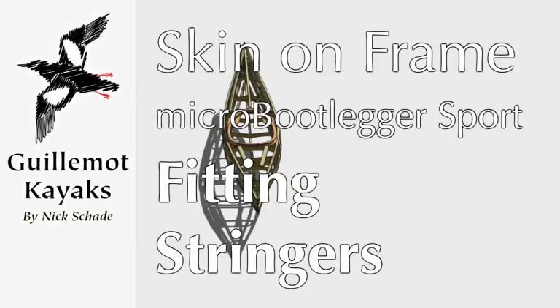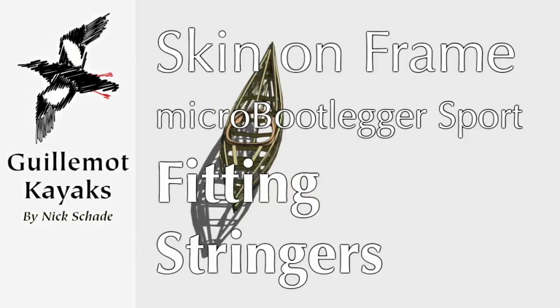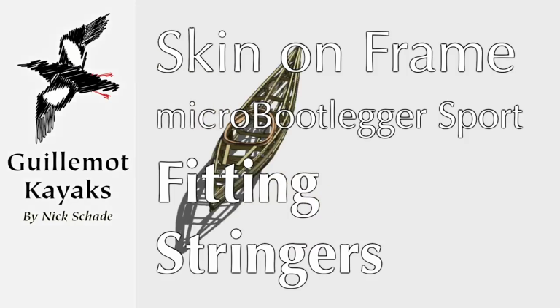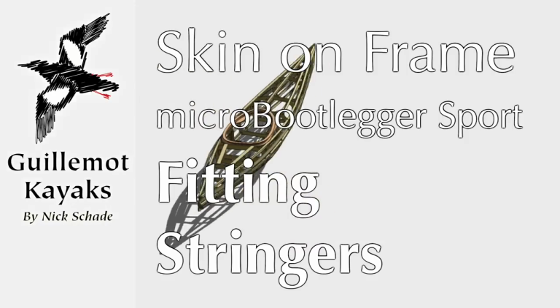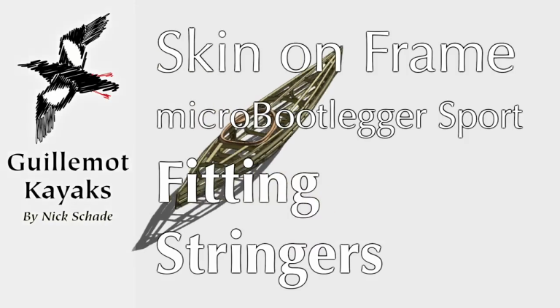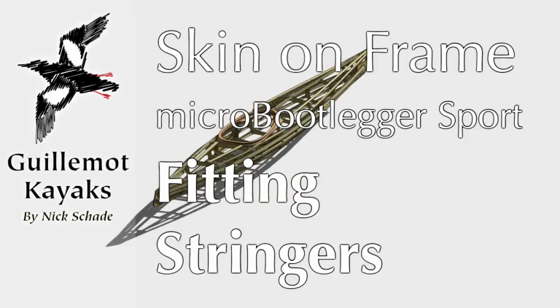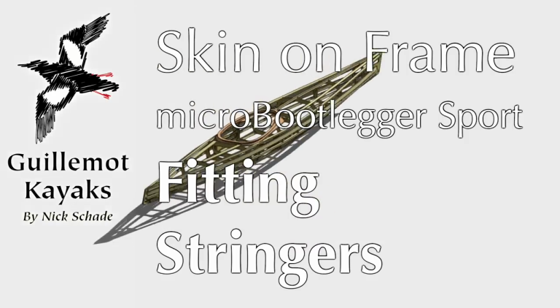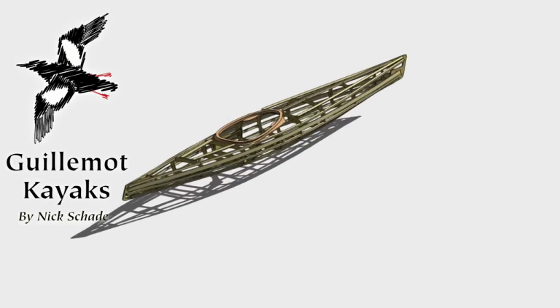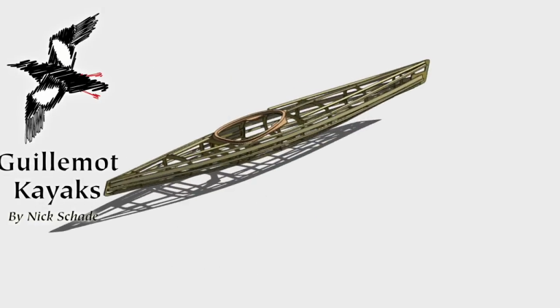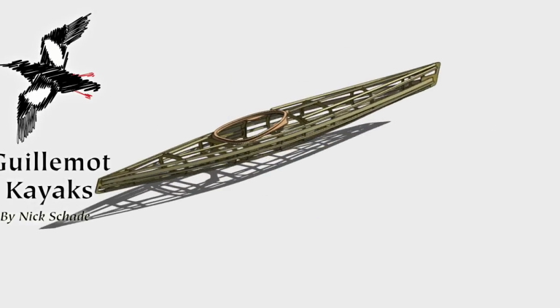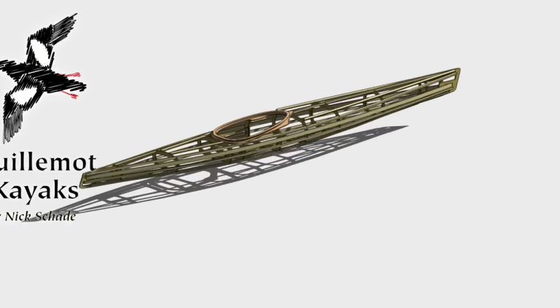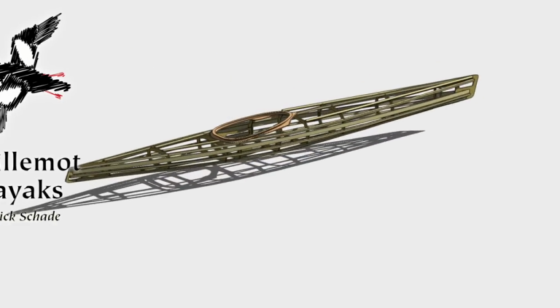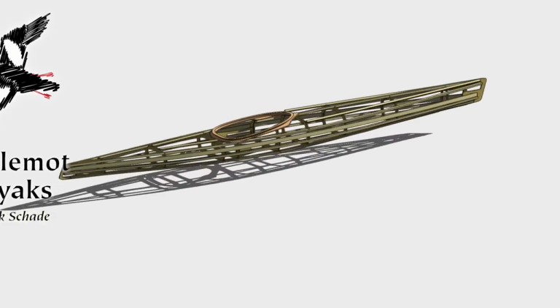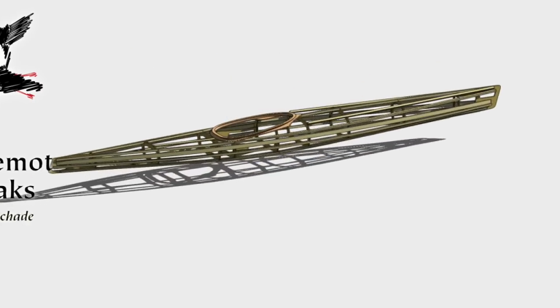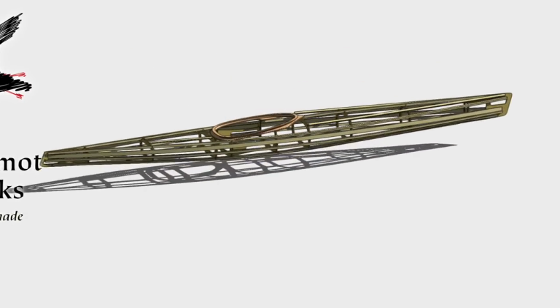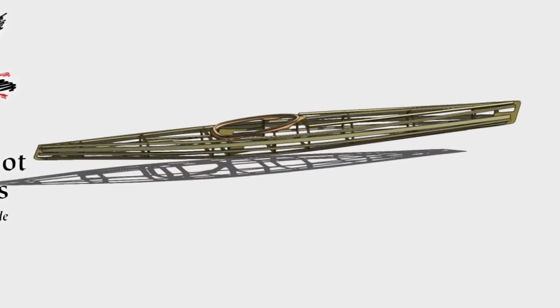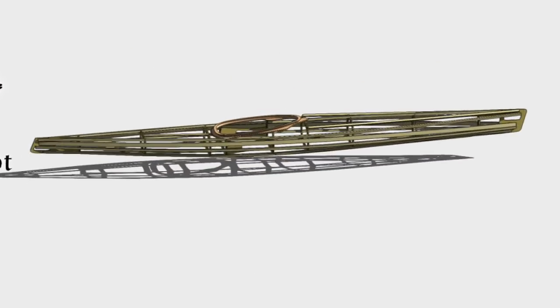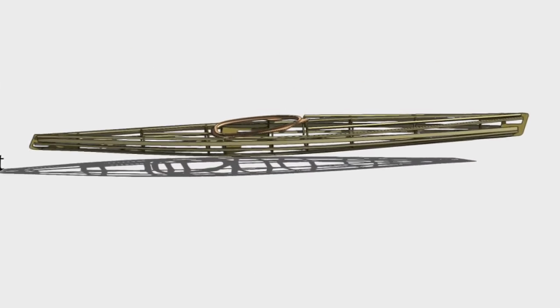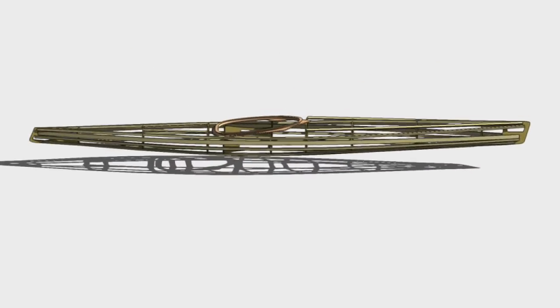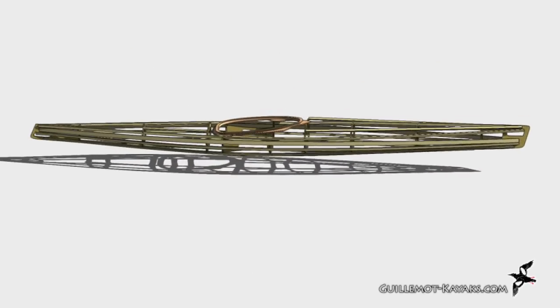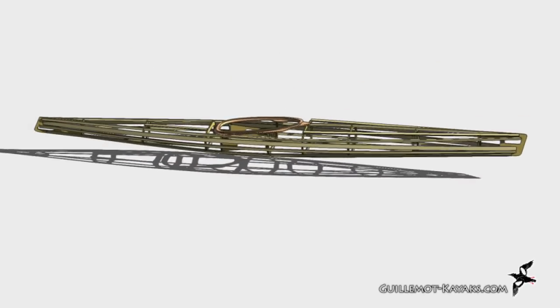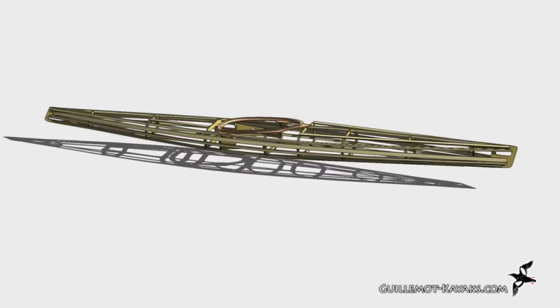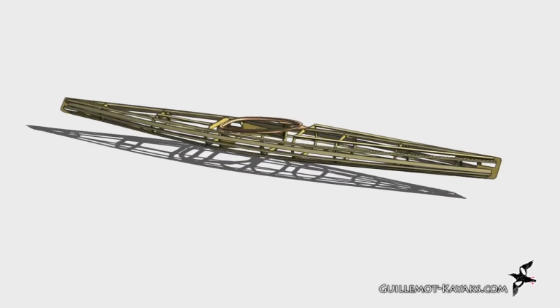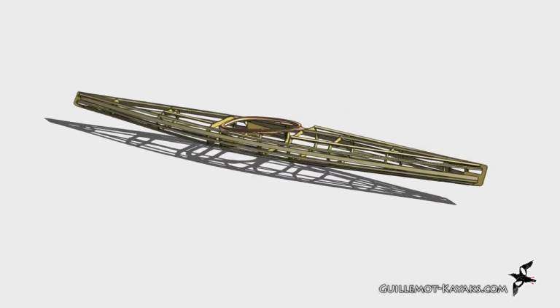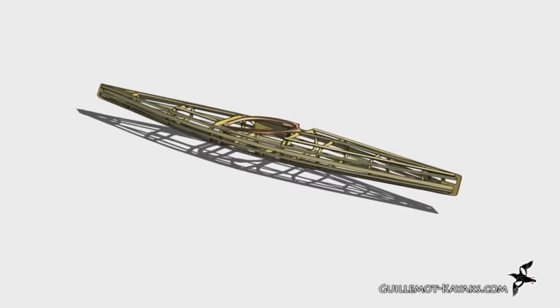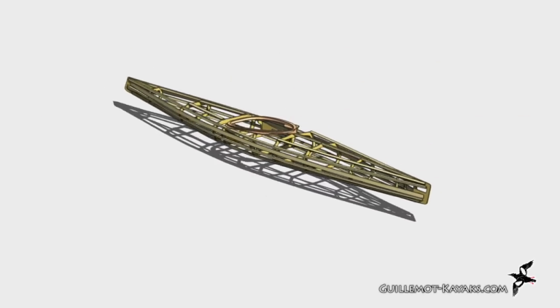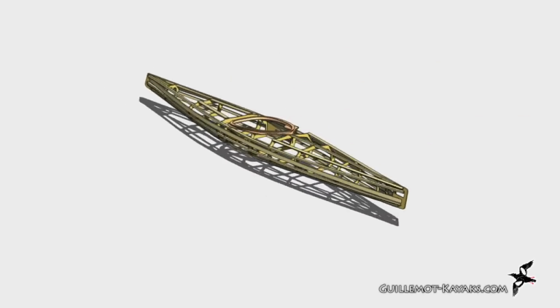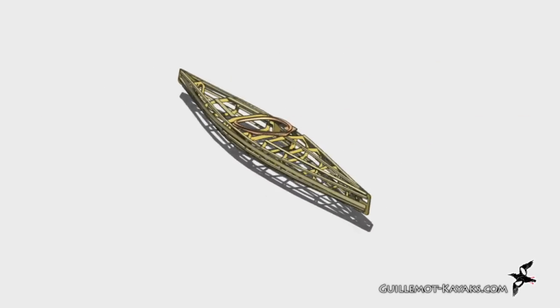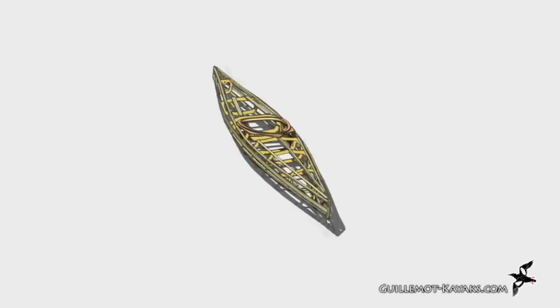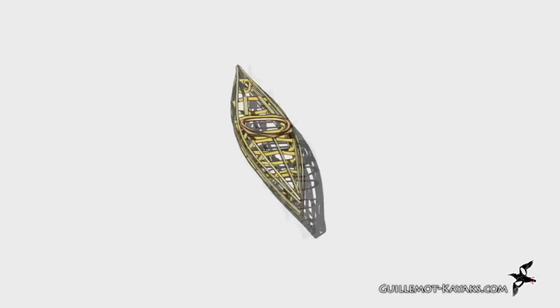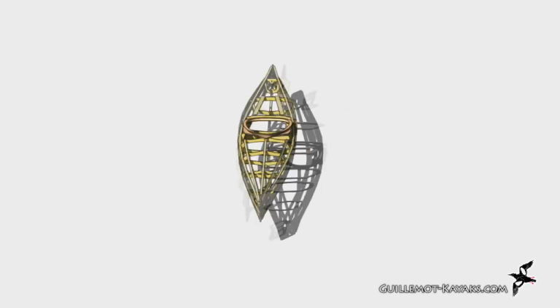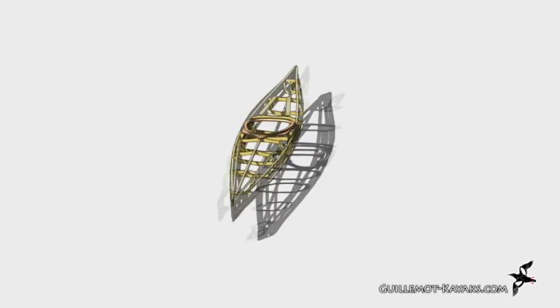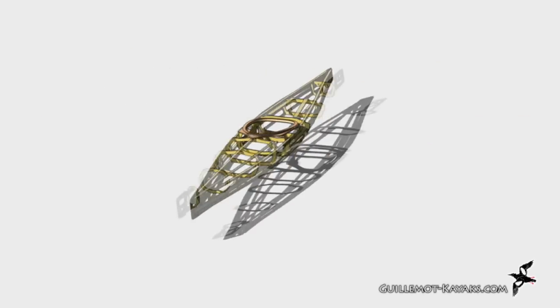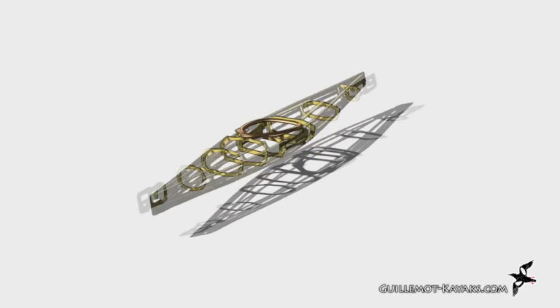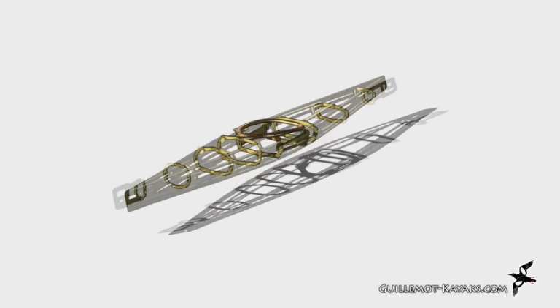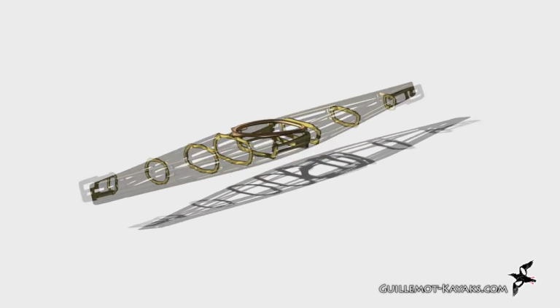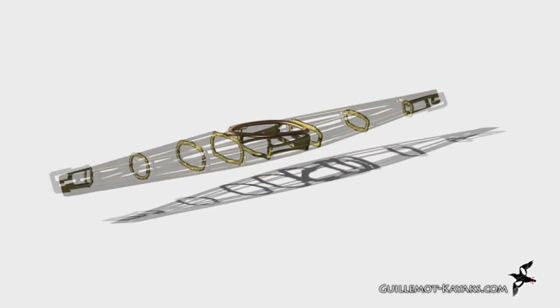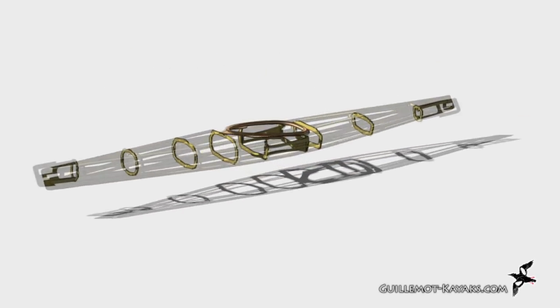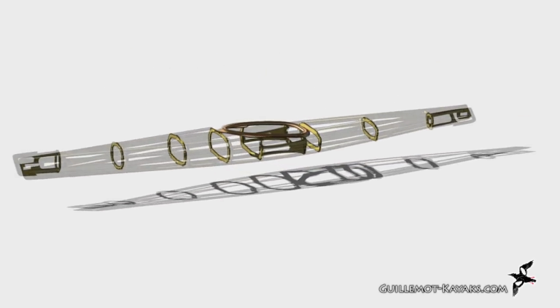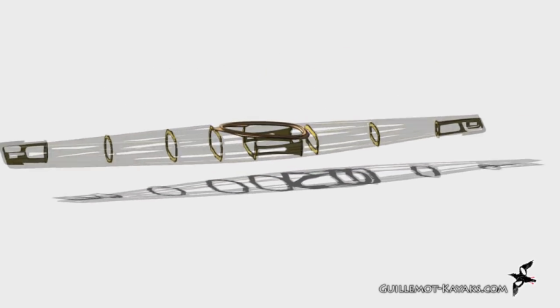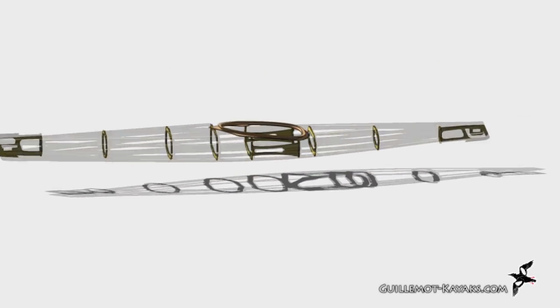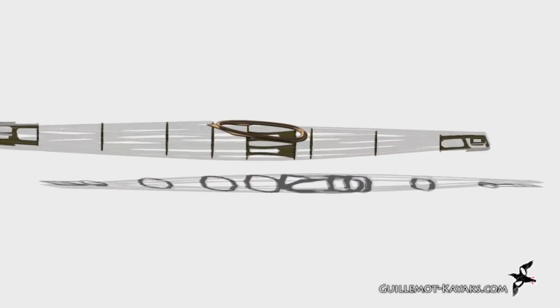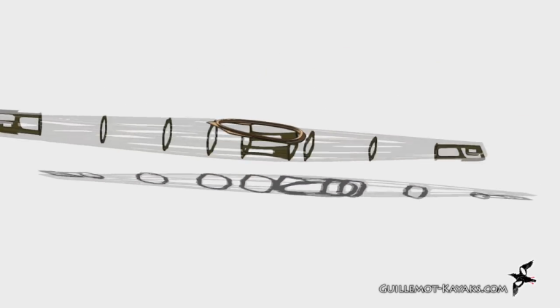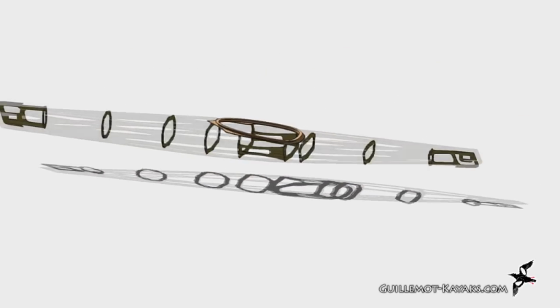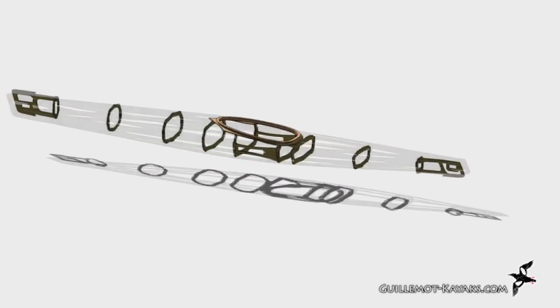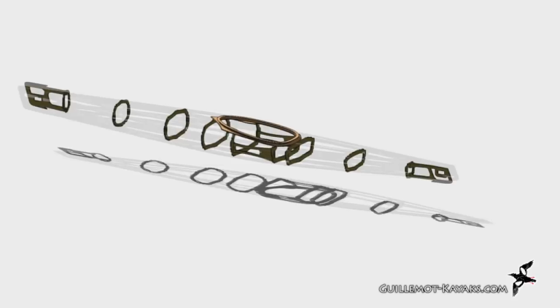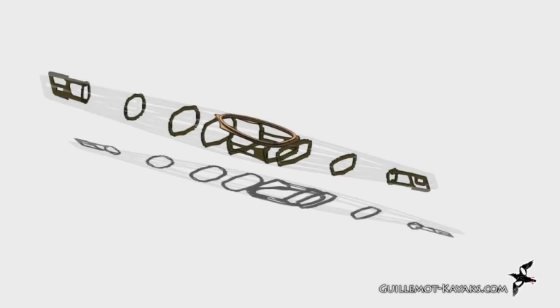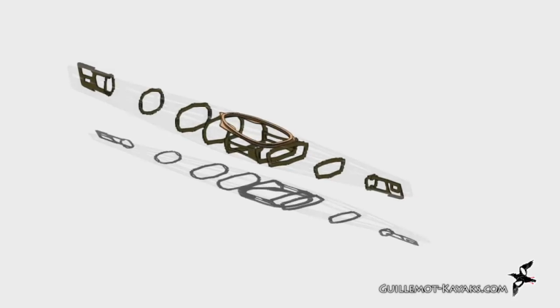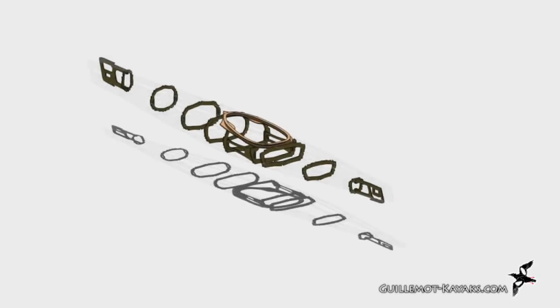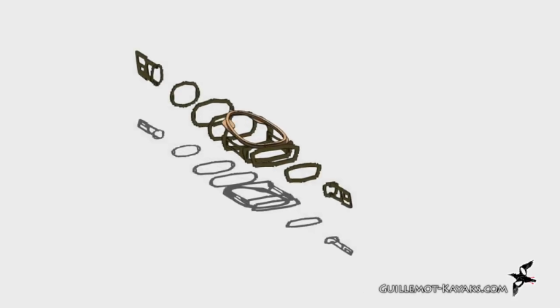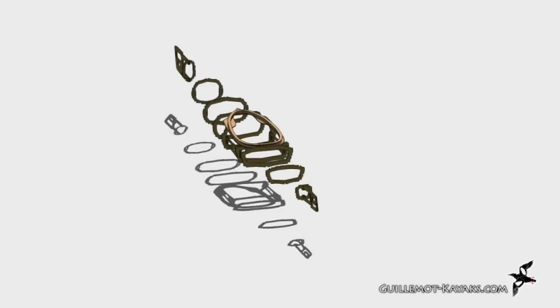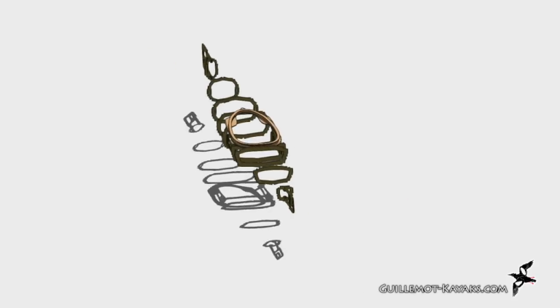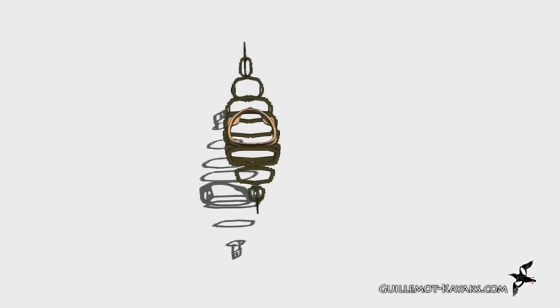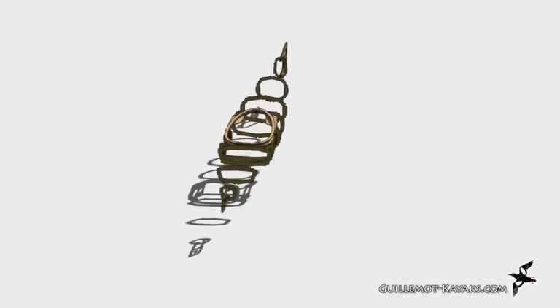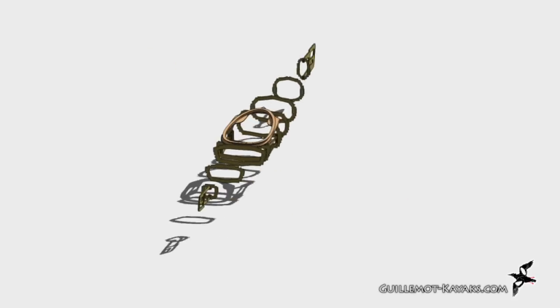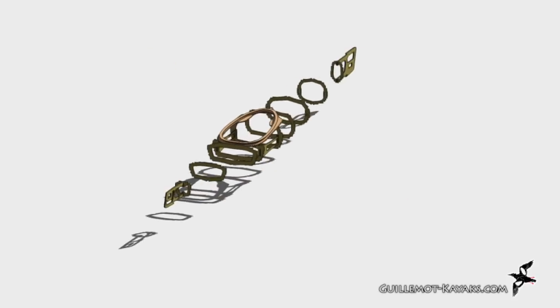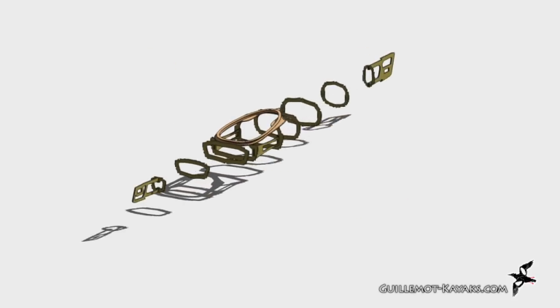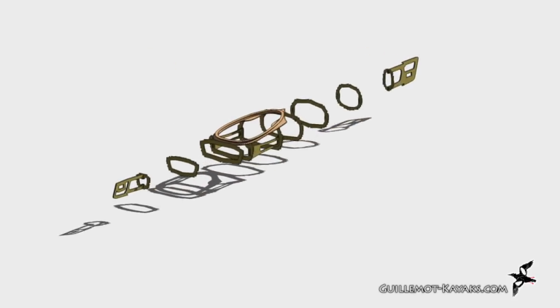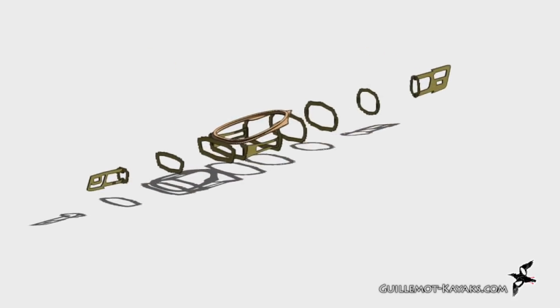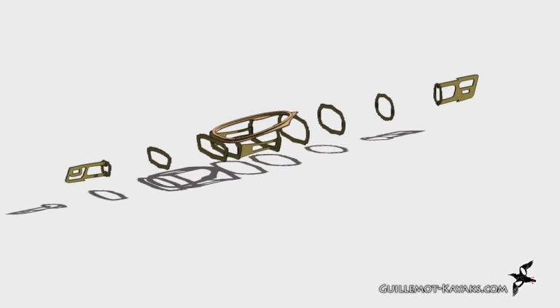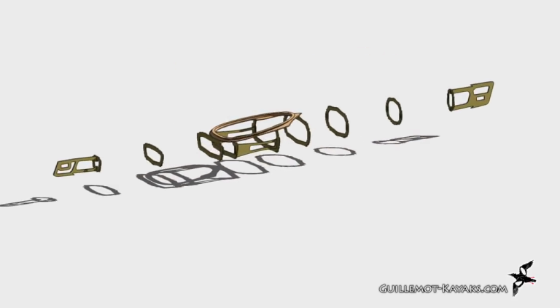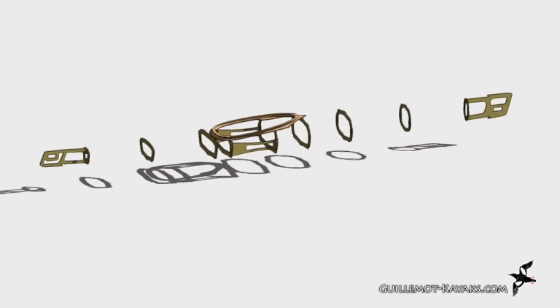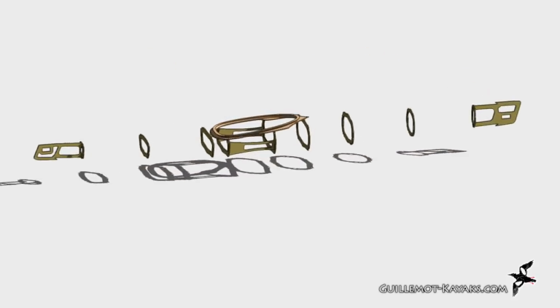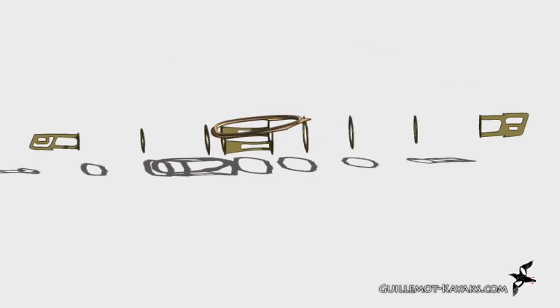Hi, I'm Nick Schott at Geelamott Kayaks. In this fourth episode of making the skin on frame micro bootlegger sport, I'll be fitting the stringers.